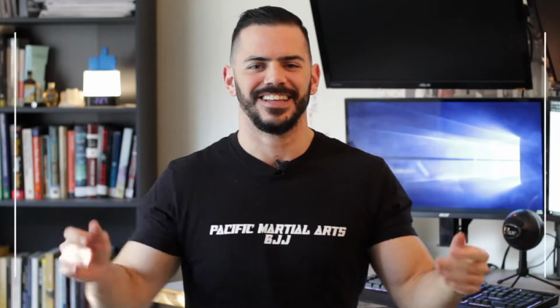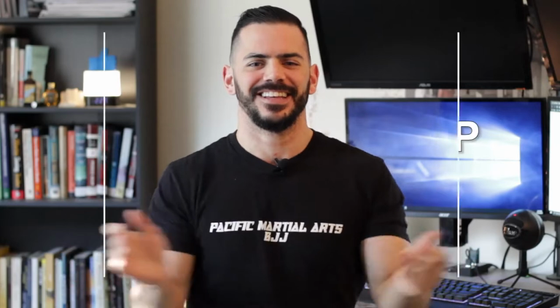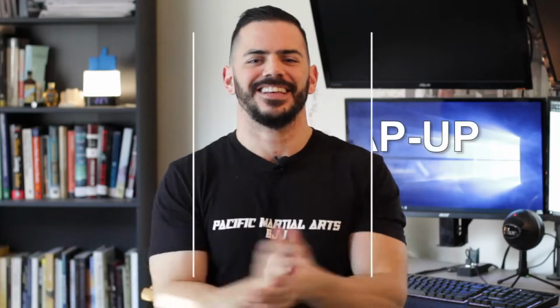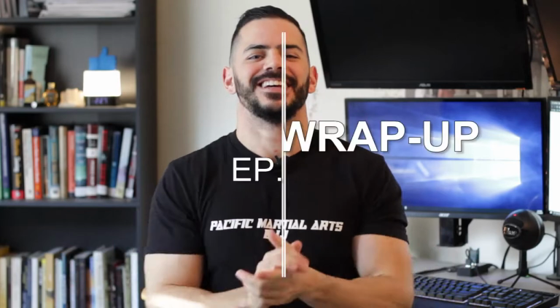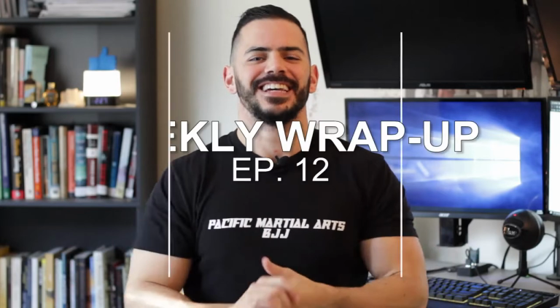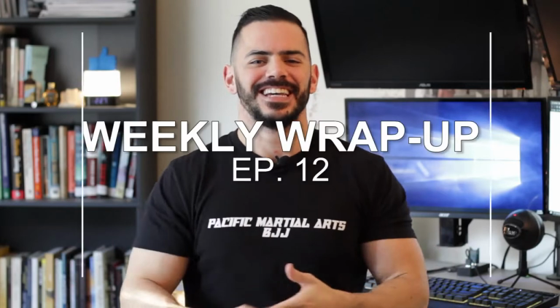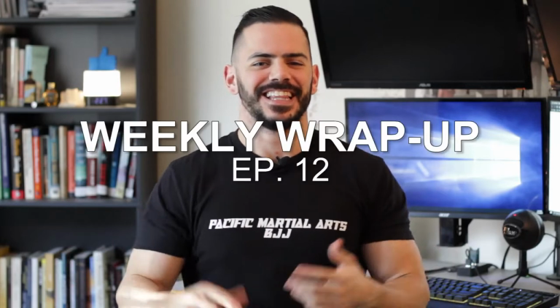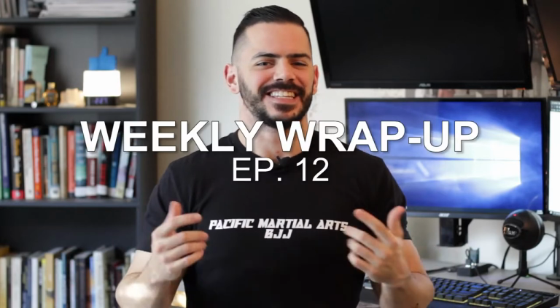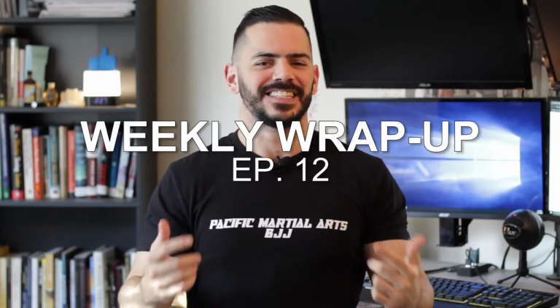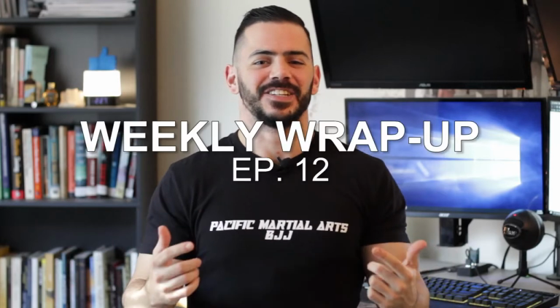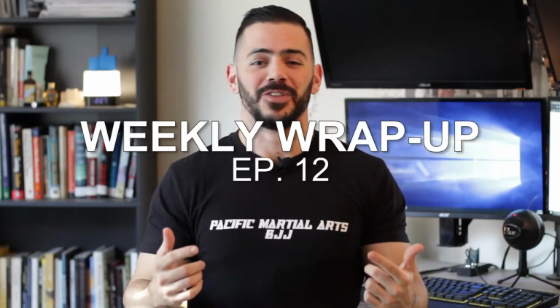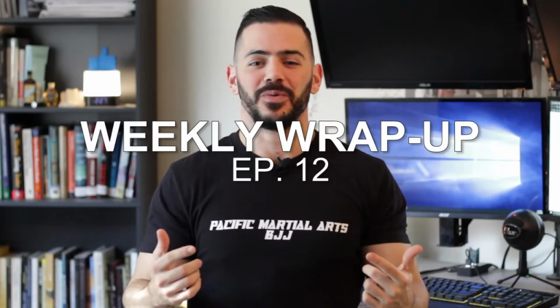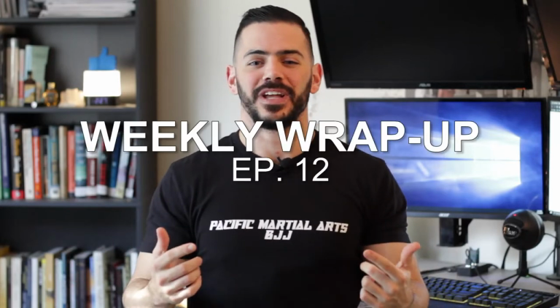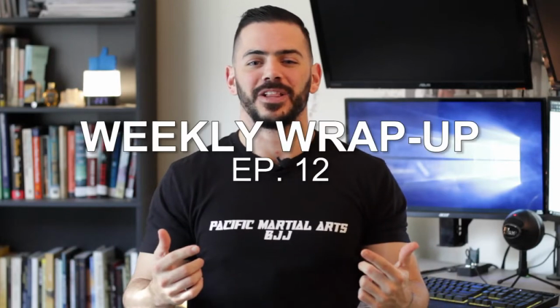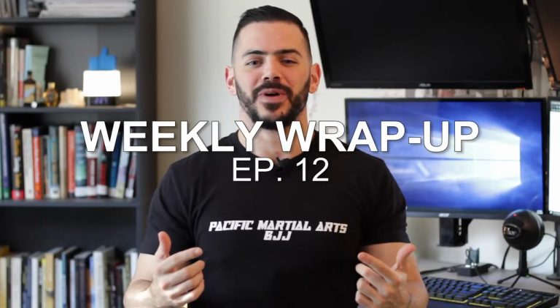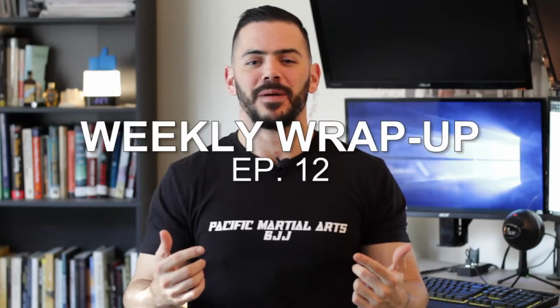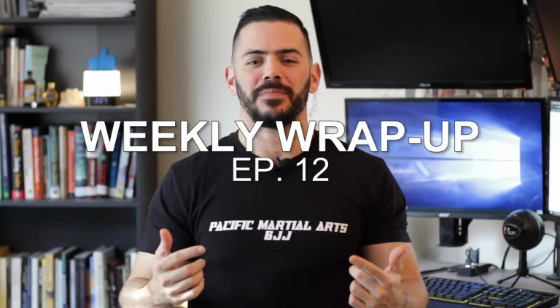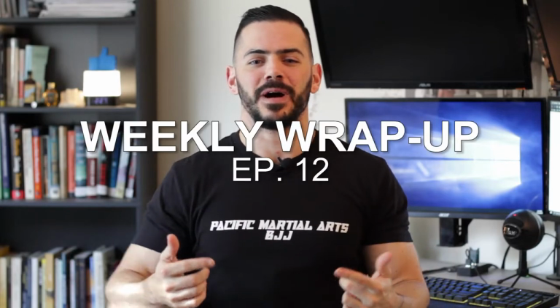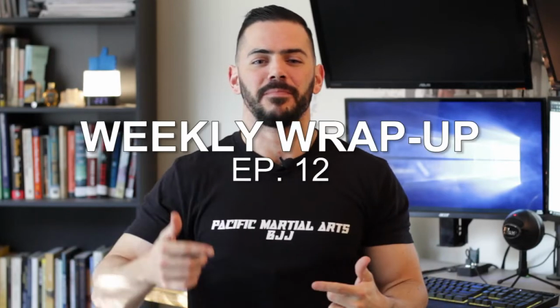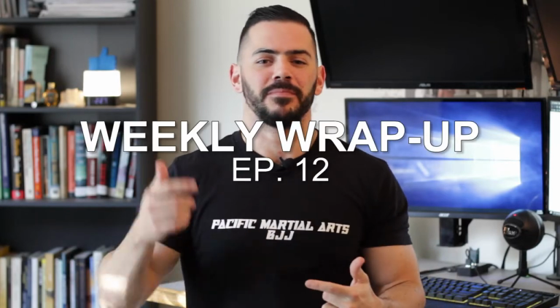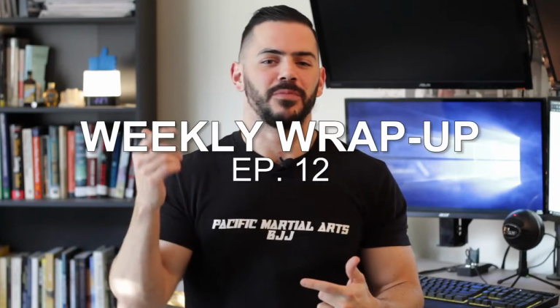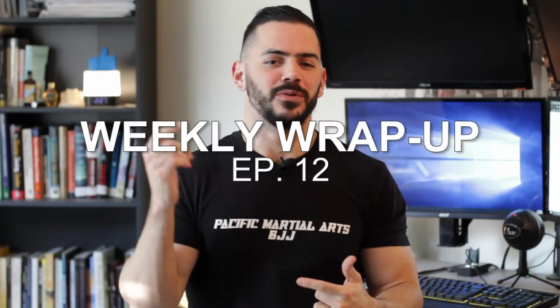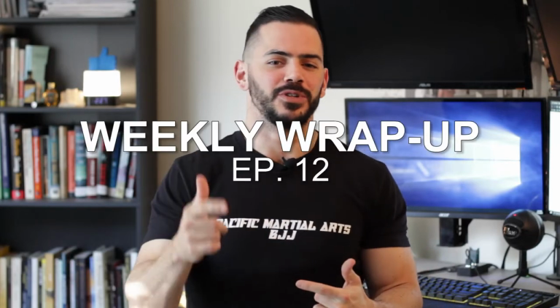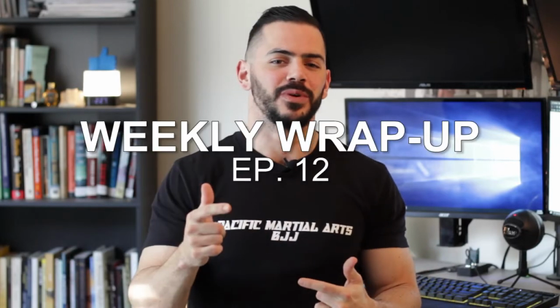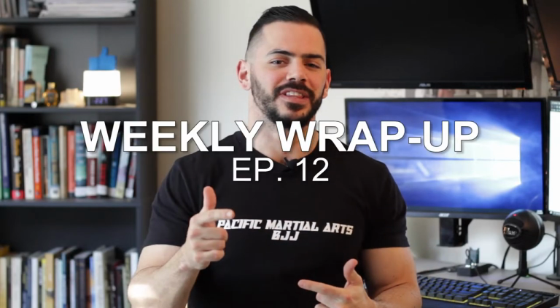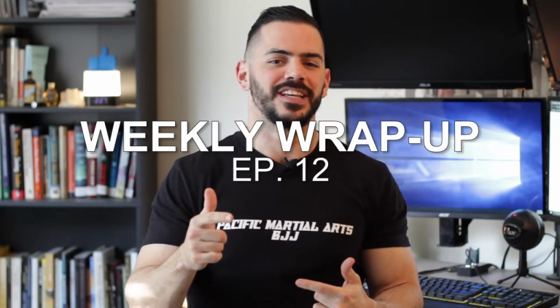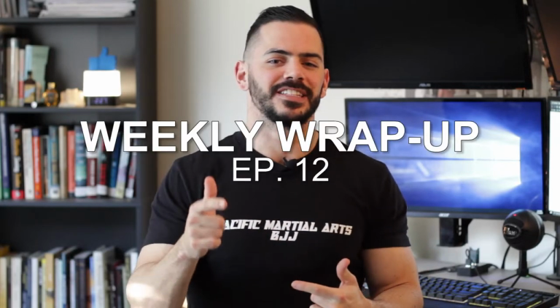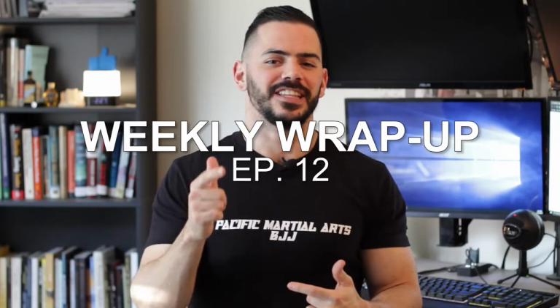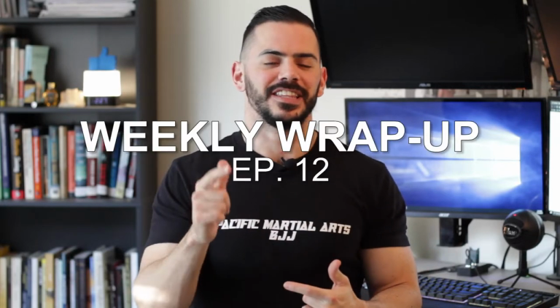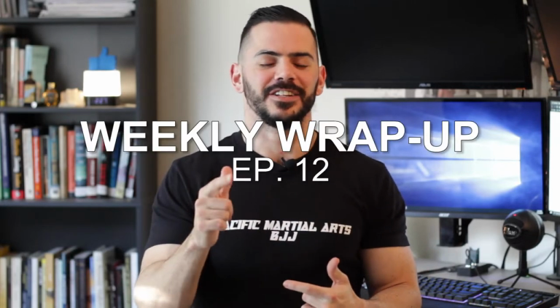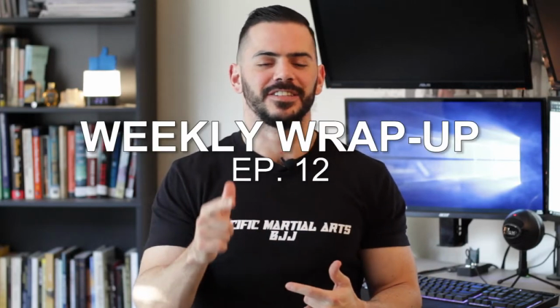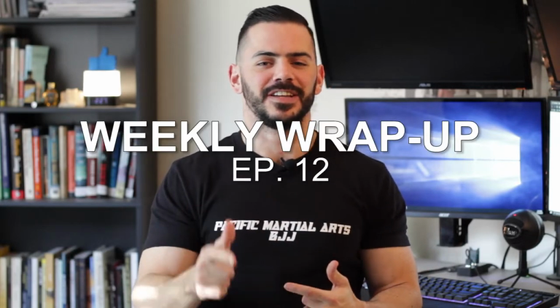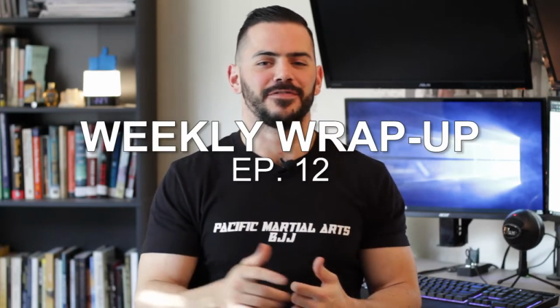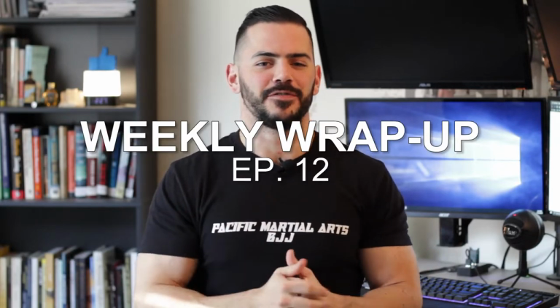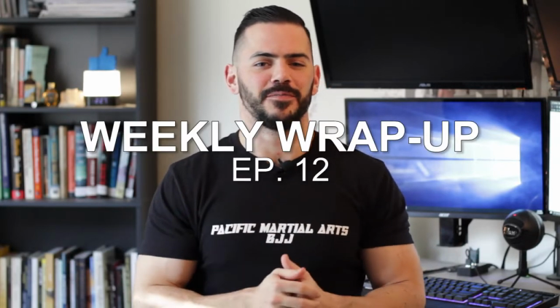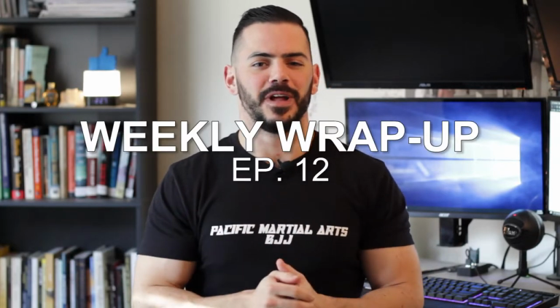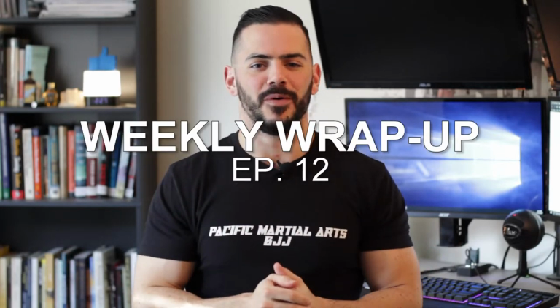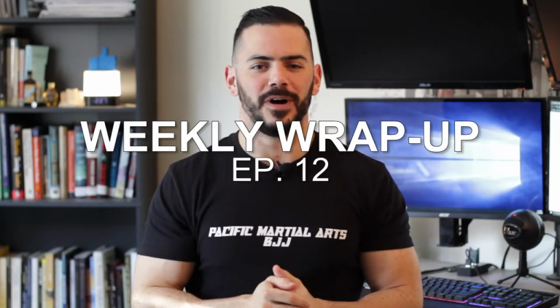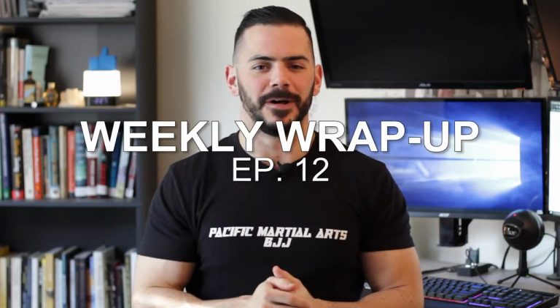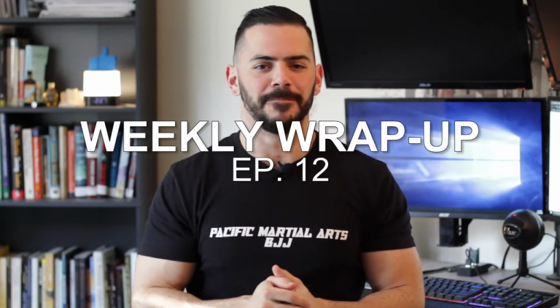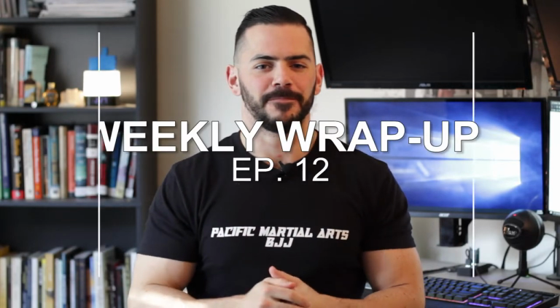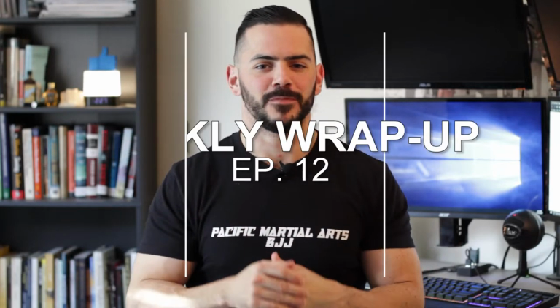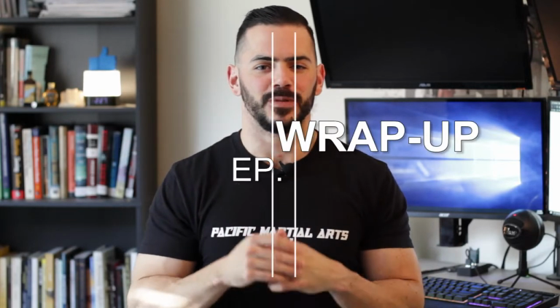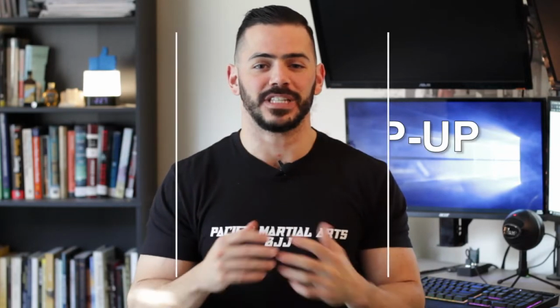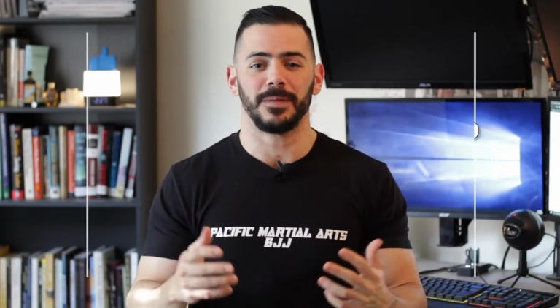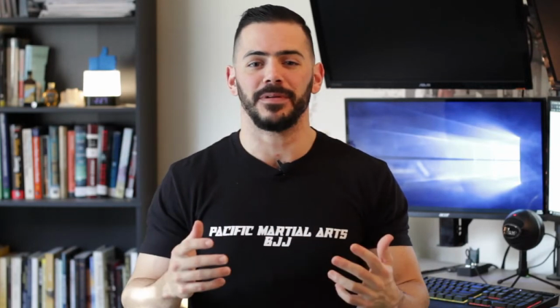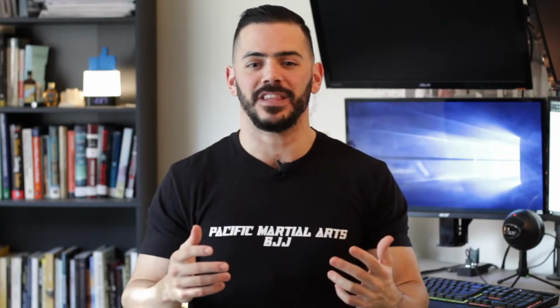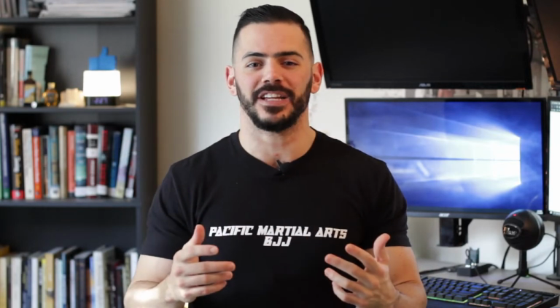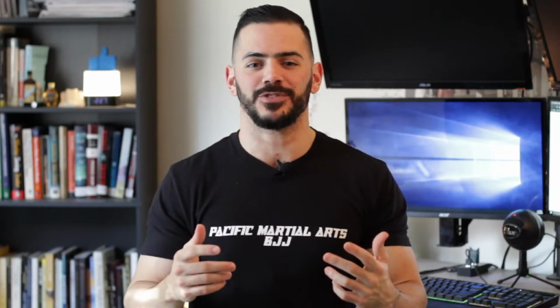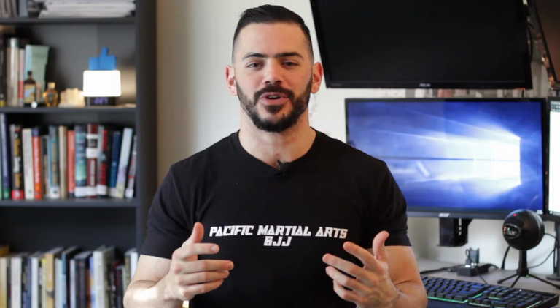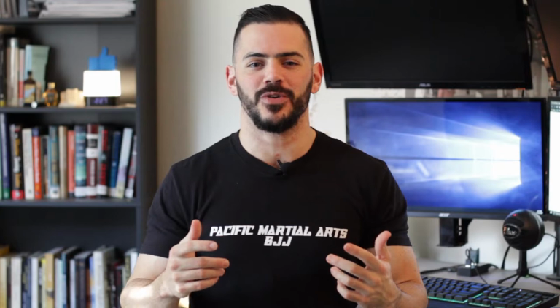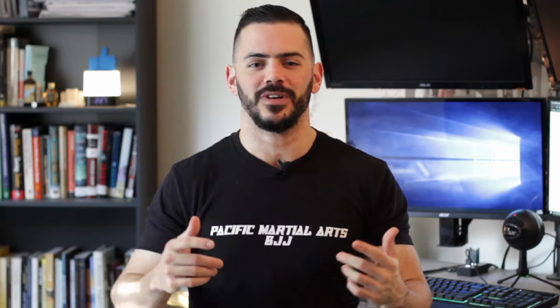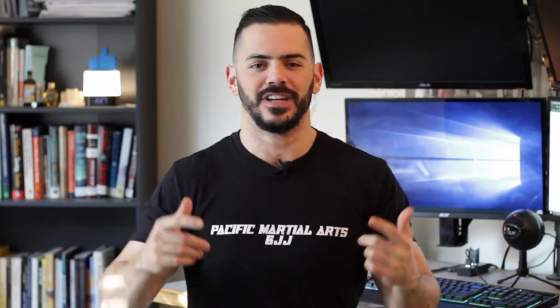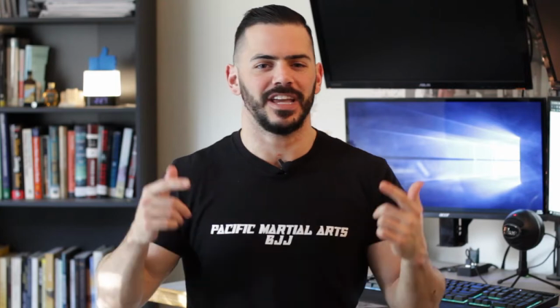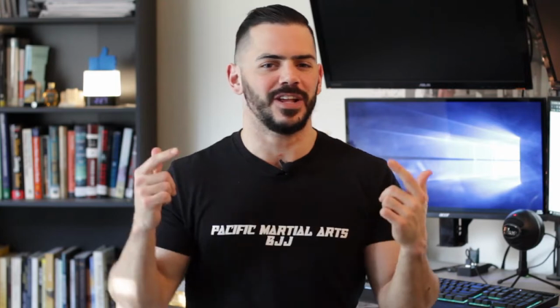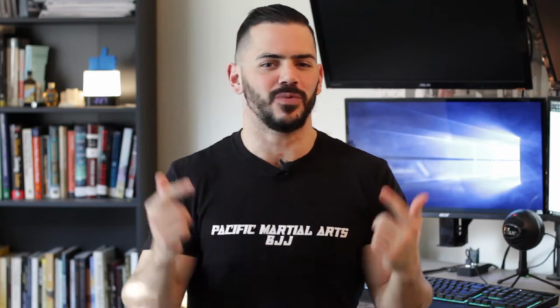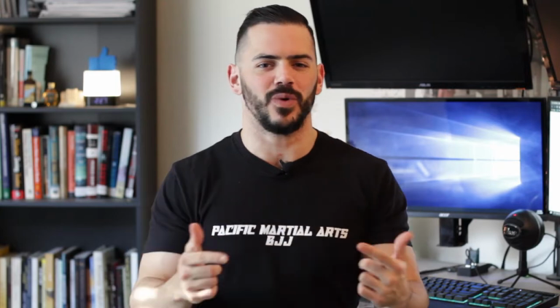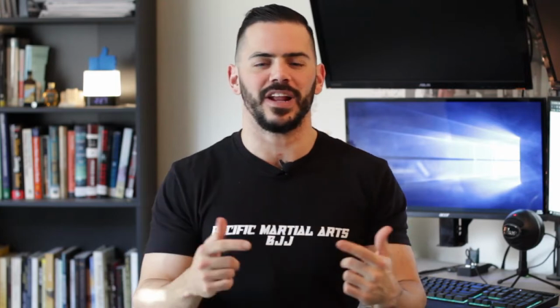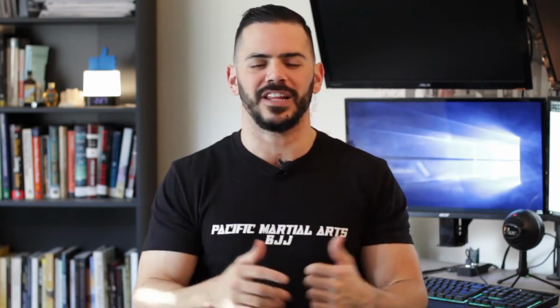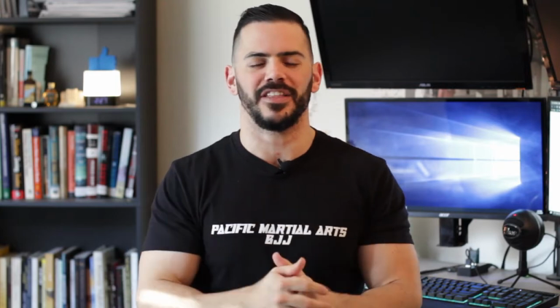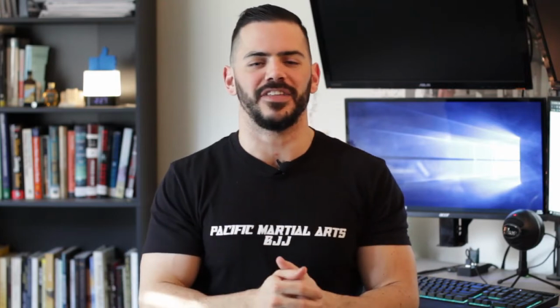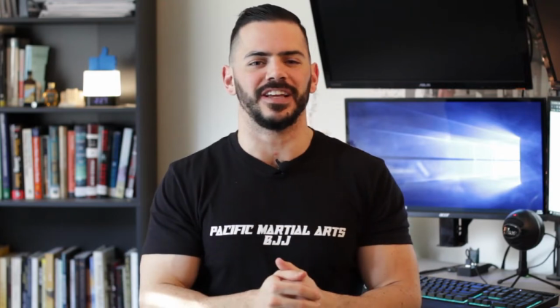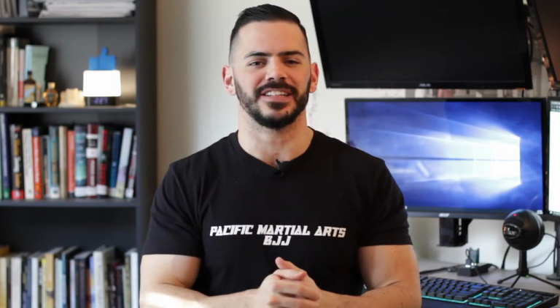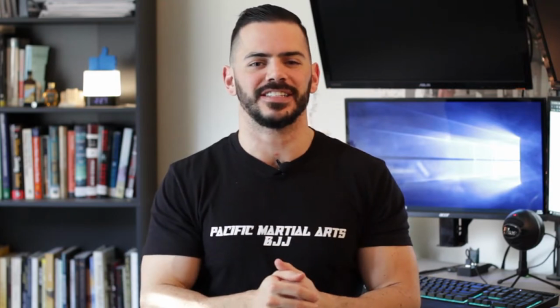This is still the weekly wrap-up but we're doing things a little different from now on. We're skipping the intro and getting right into things.